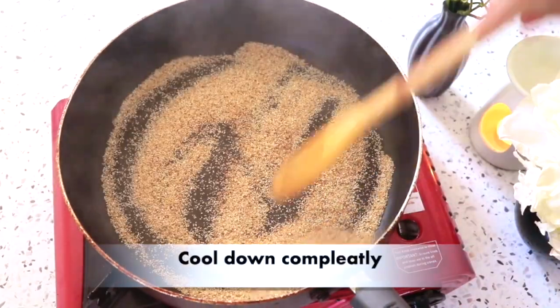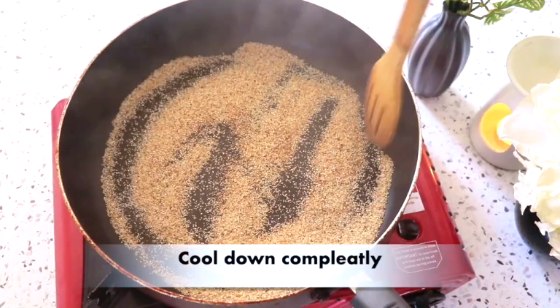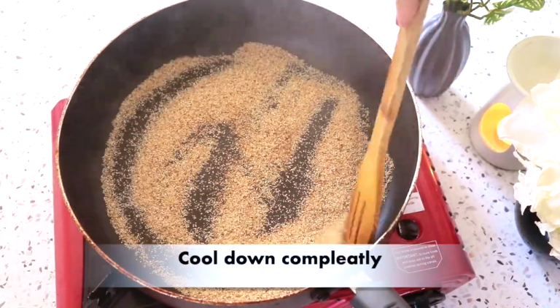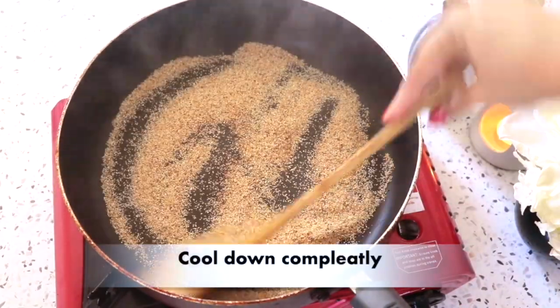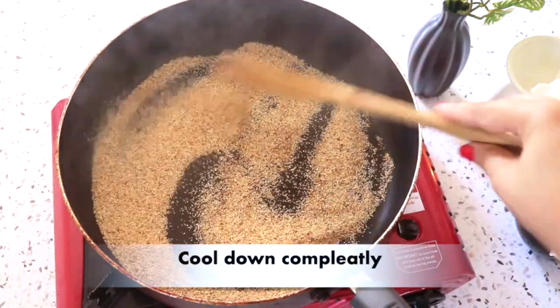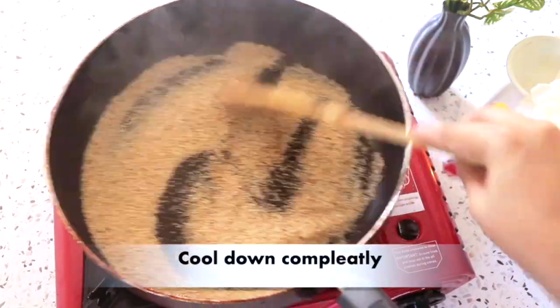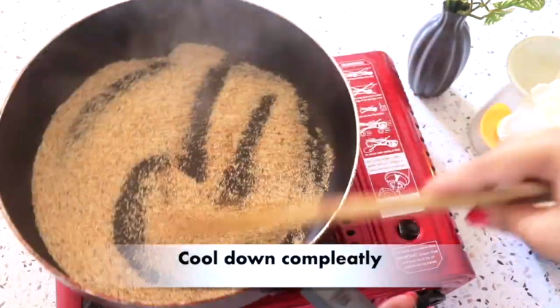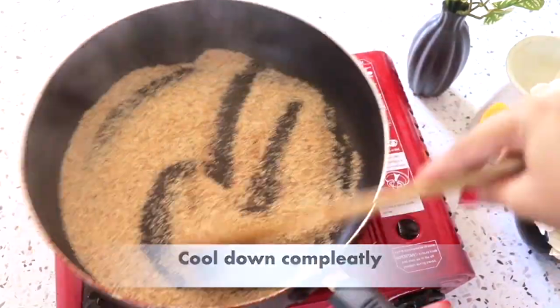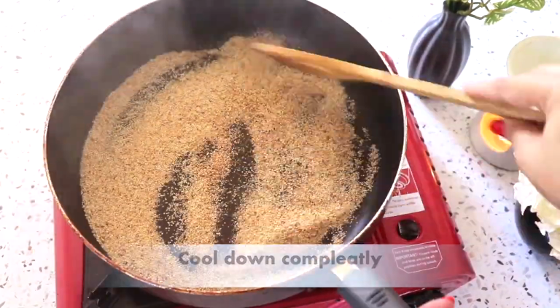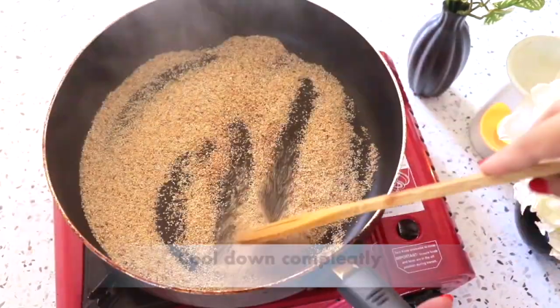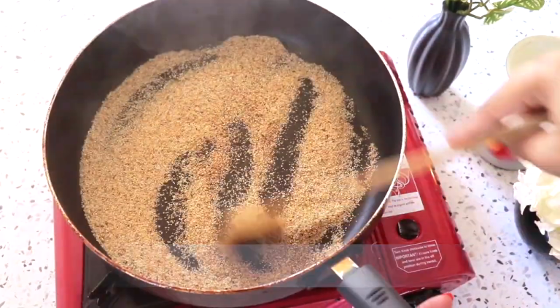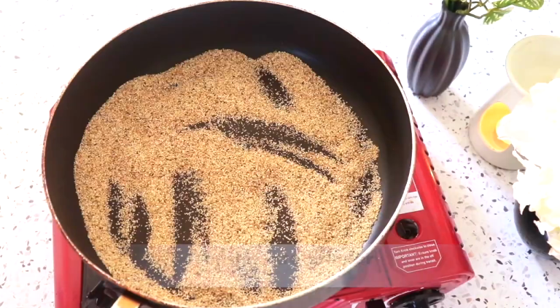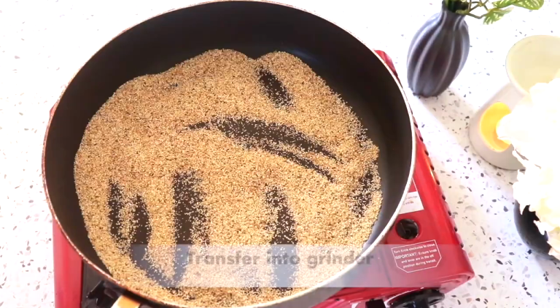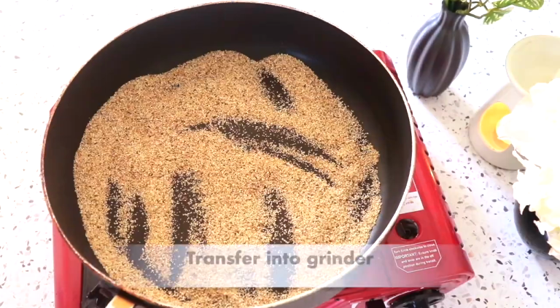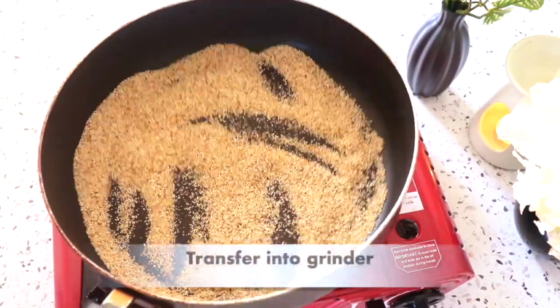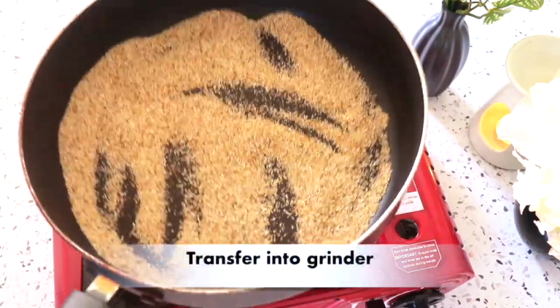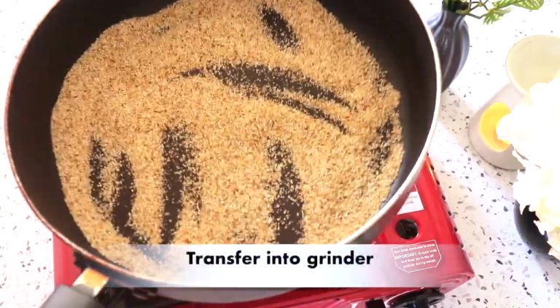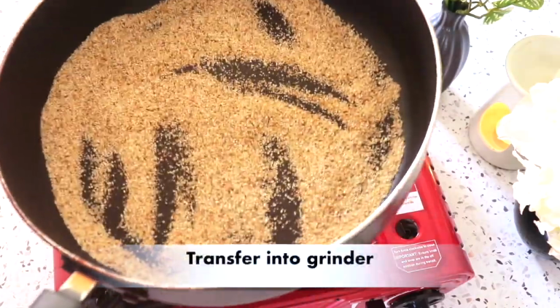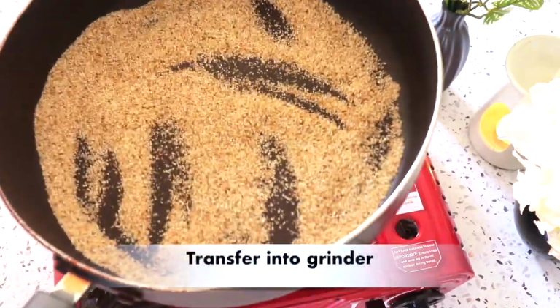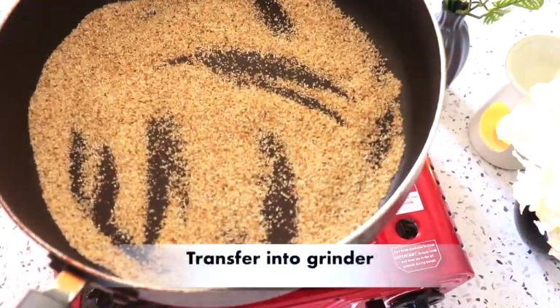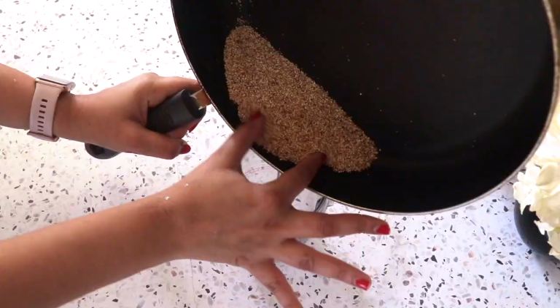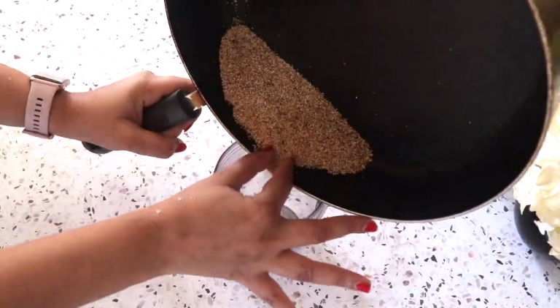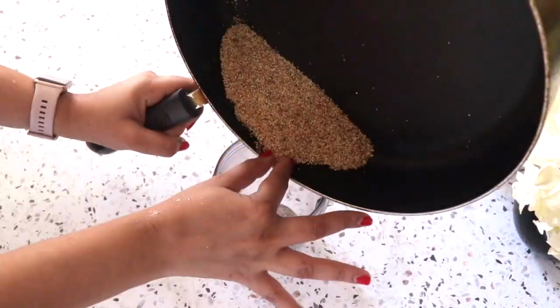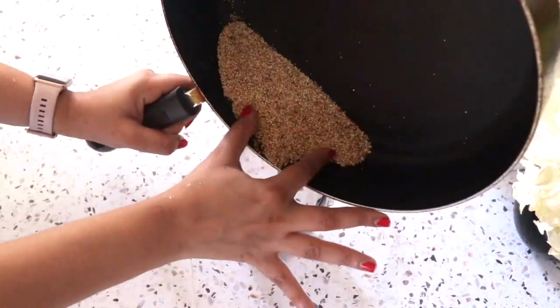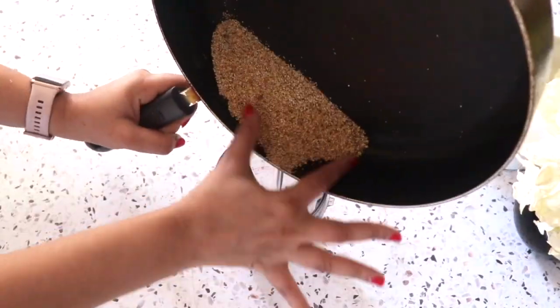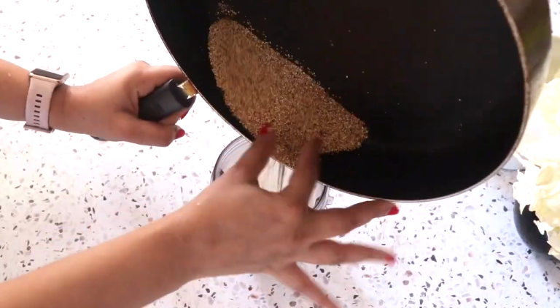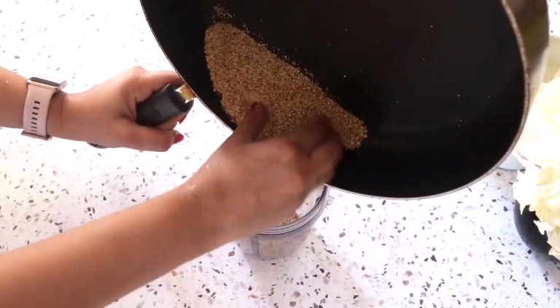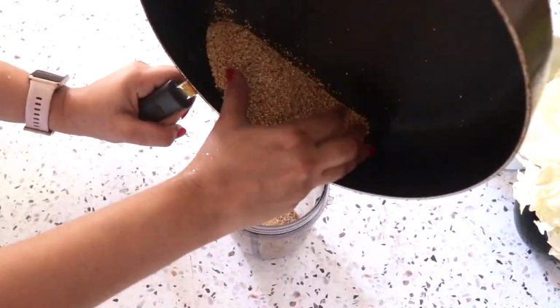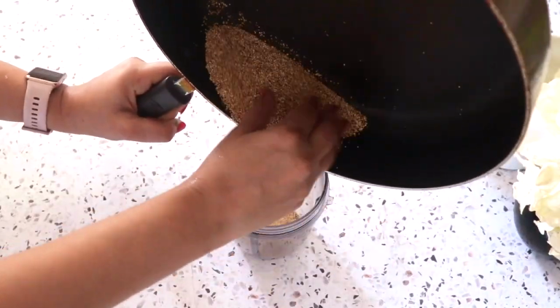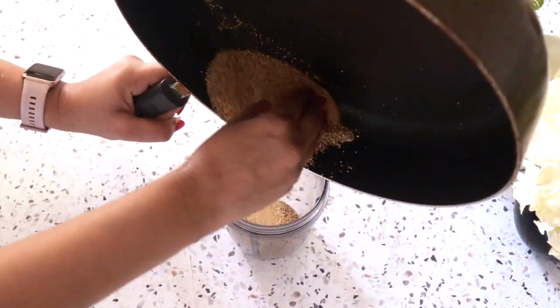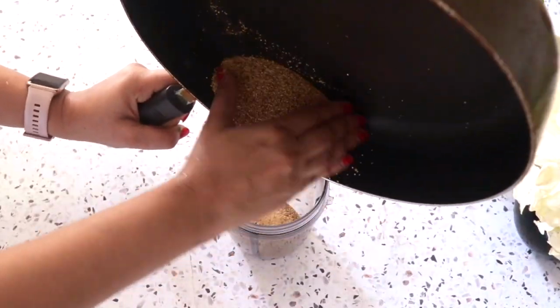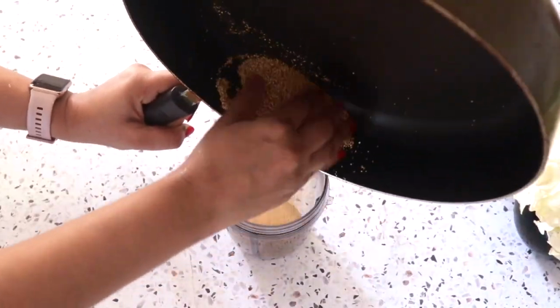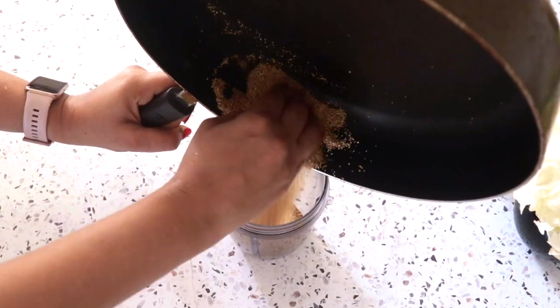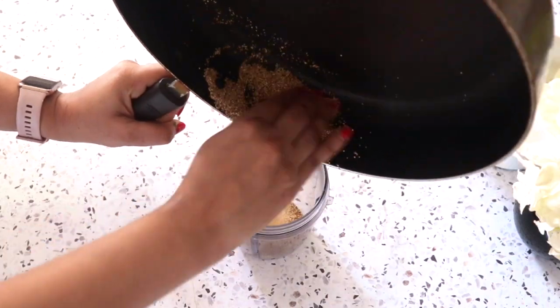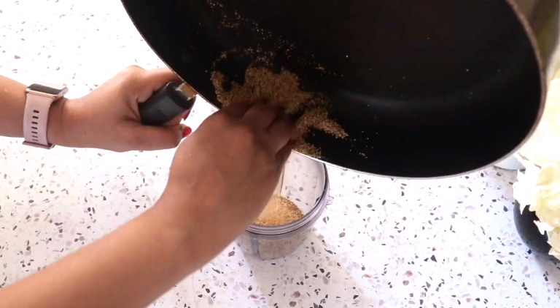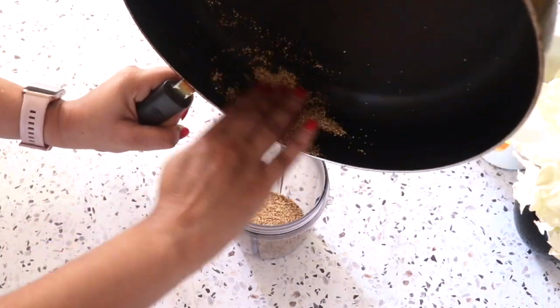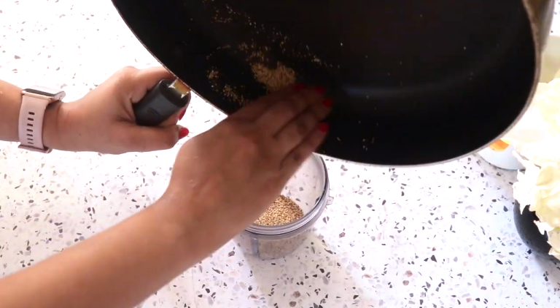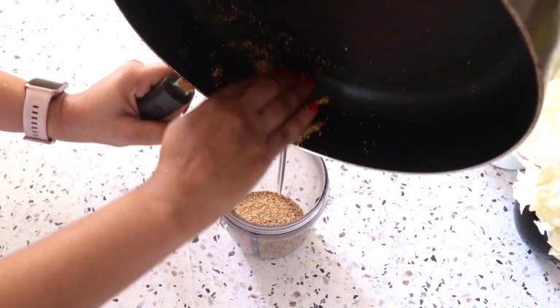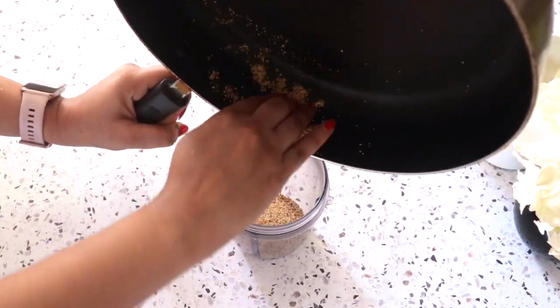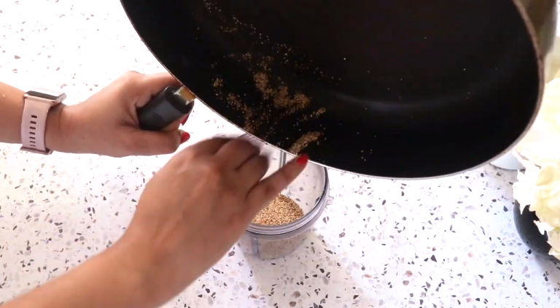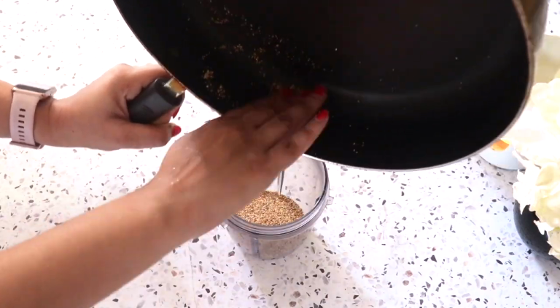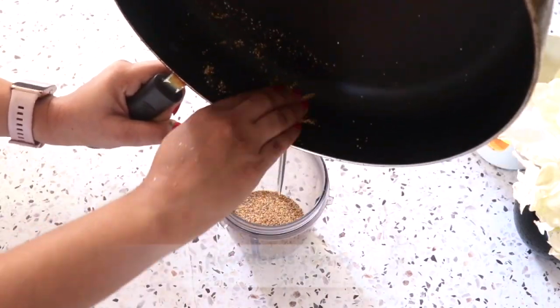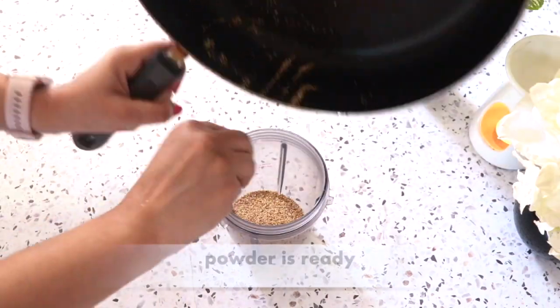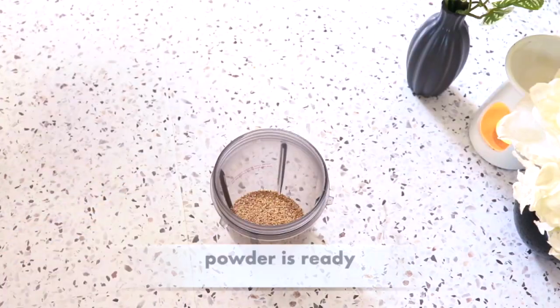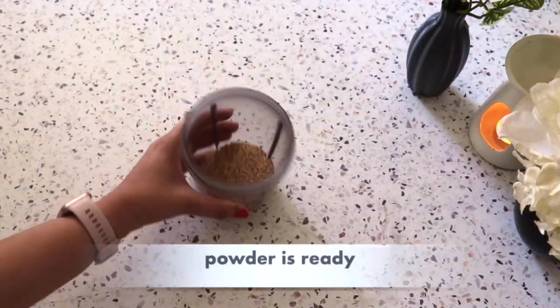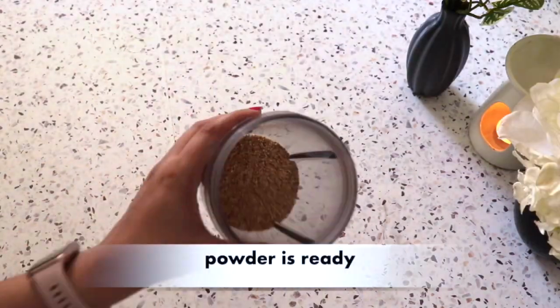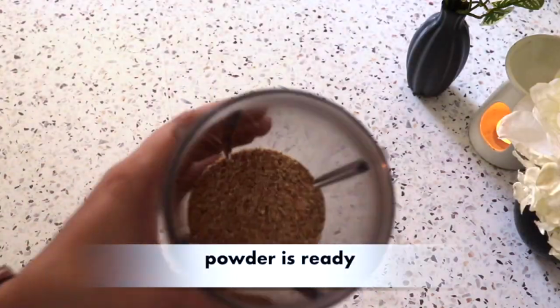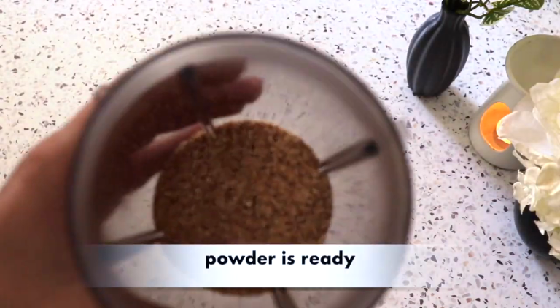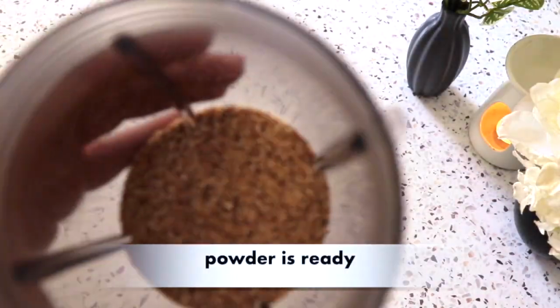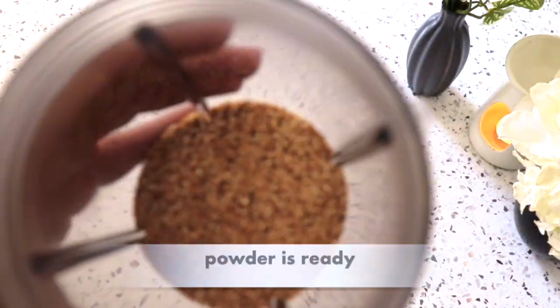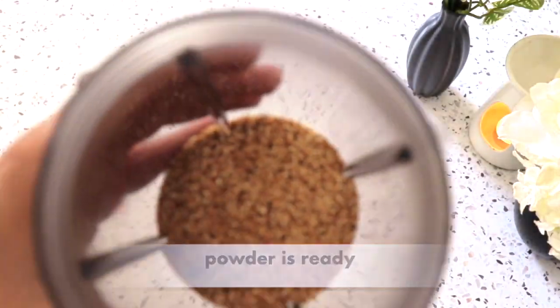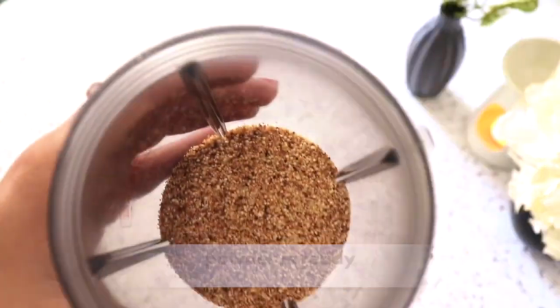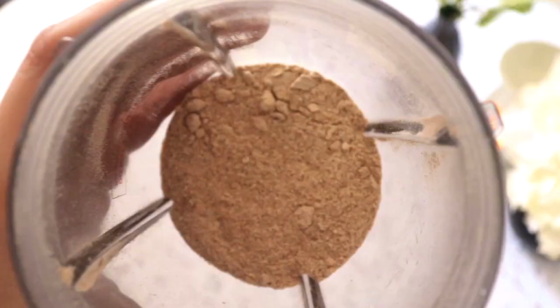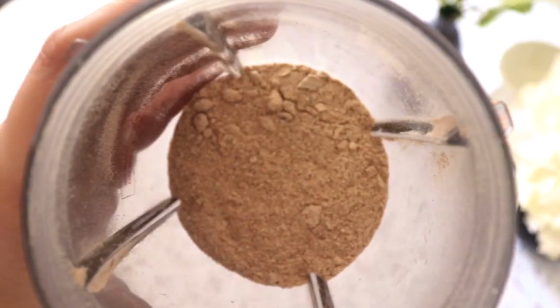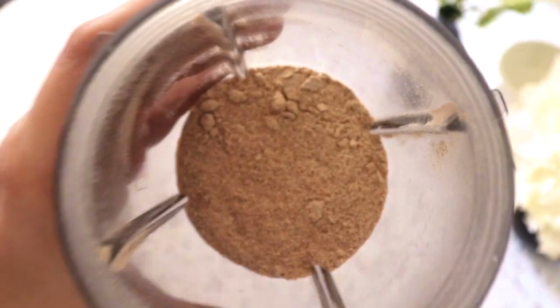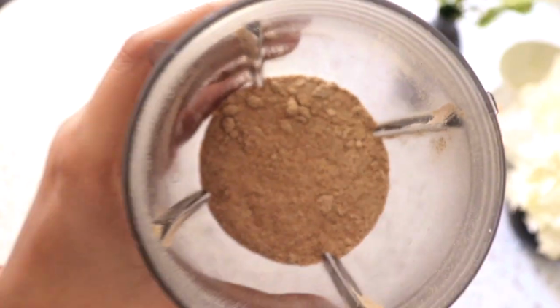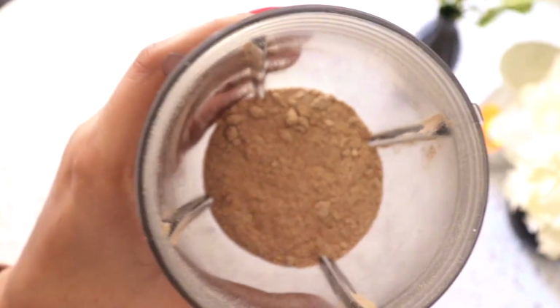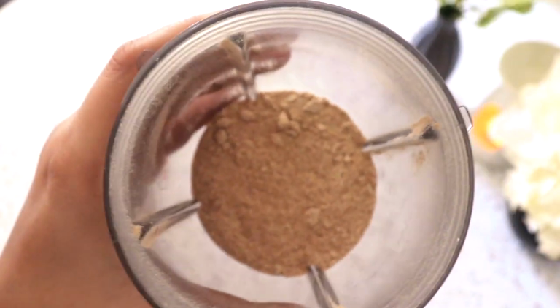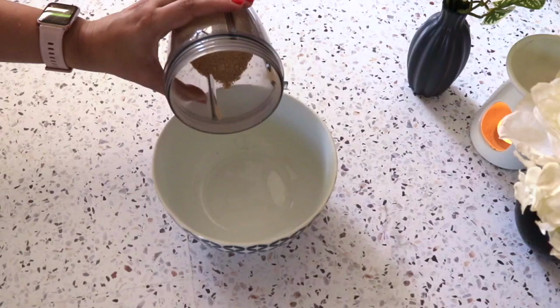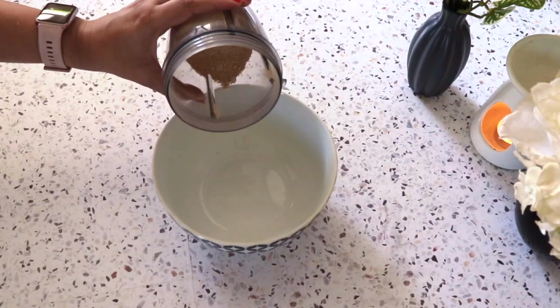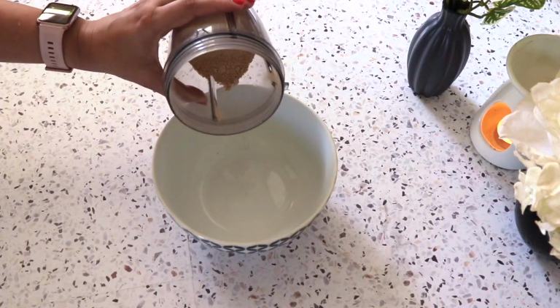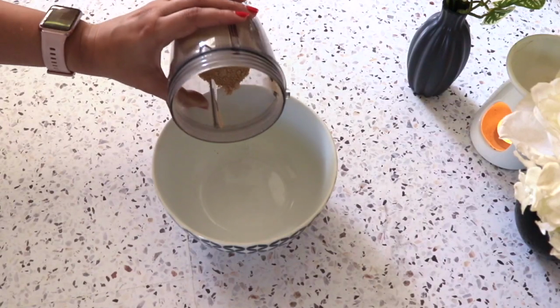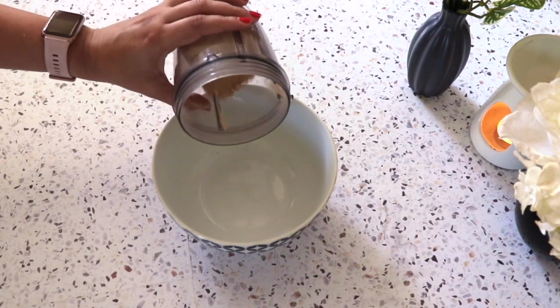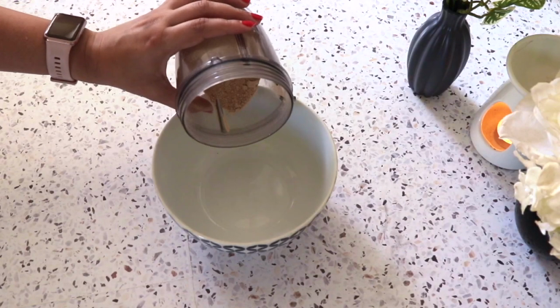After that, I had to roast it properly. After that, I will grind it and remove it in a bowl.